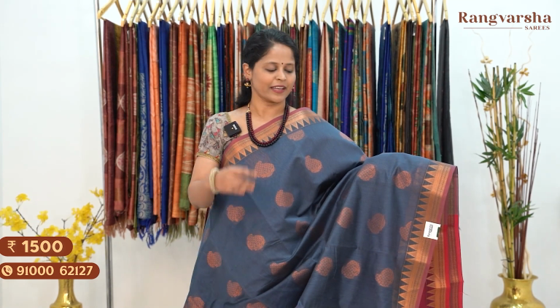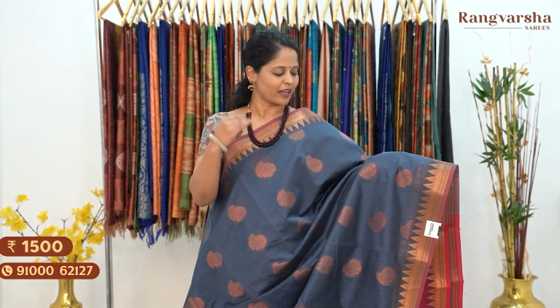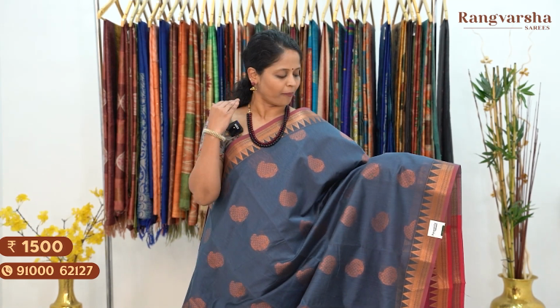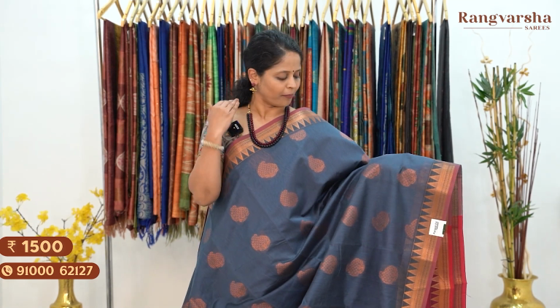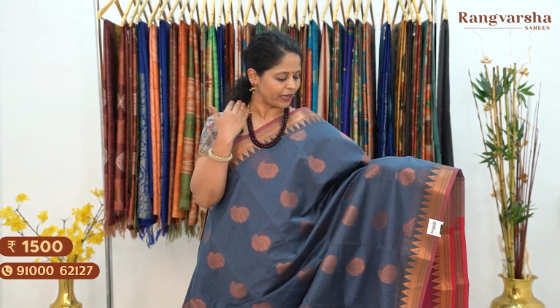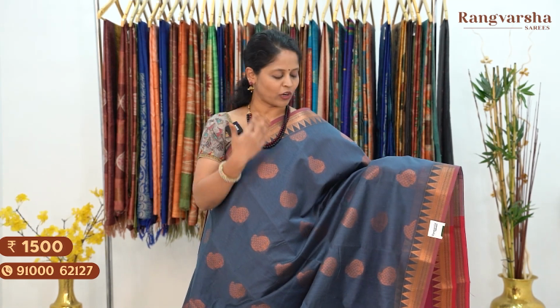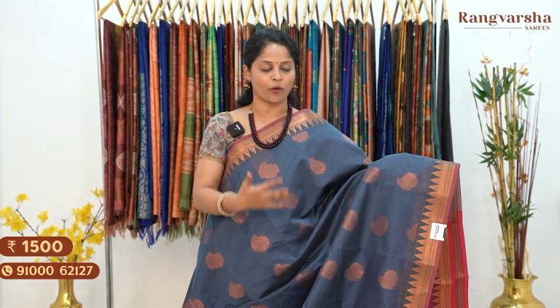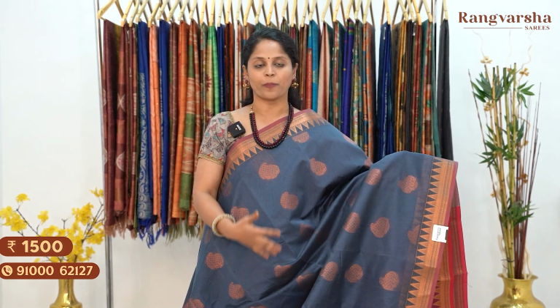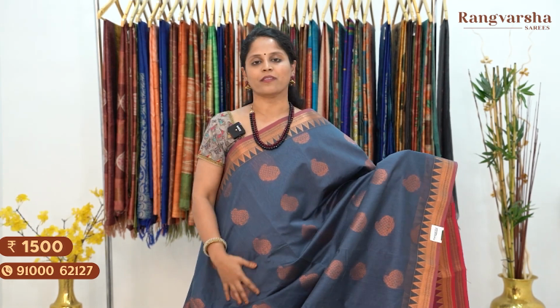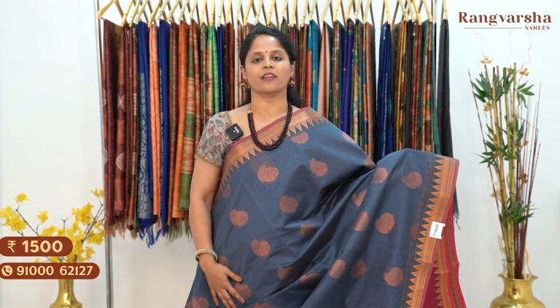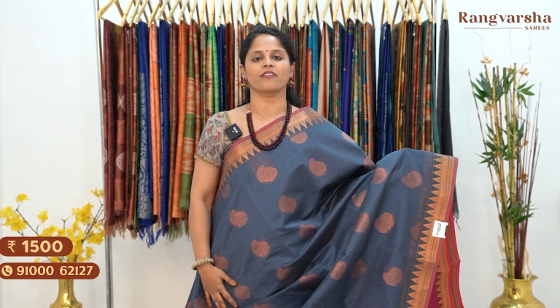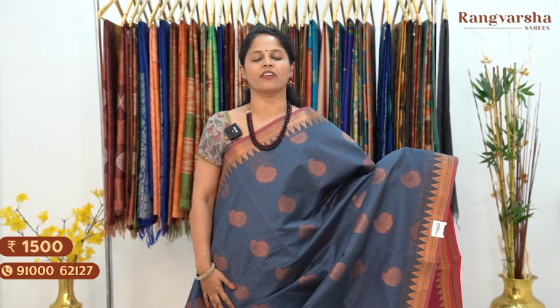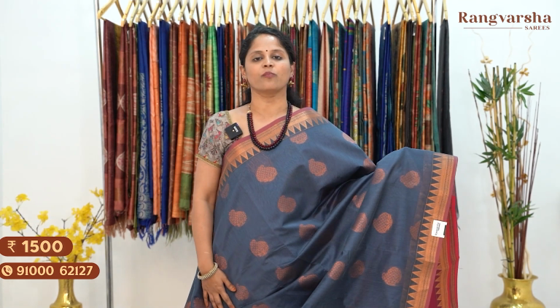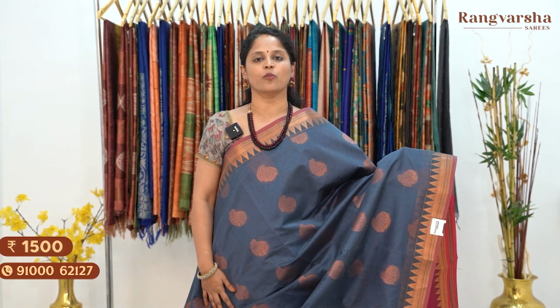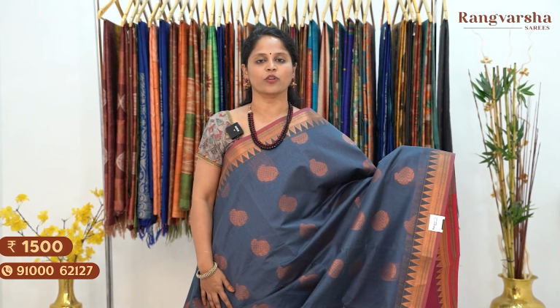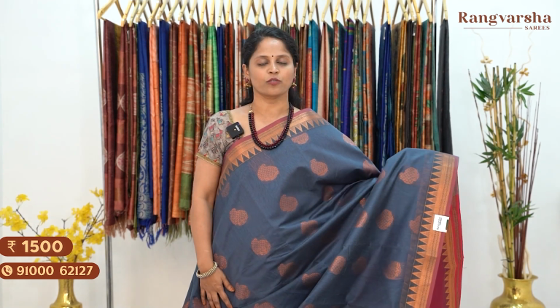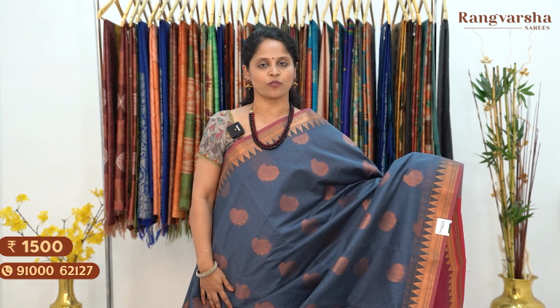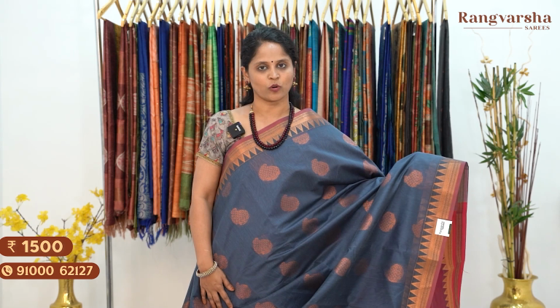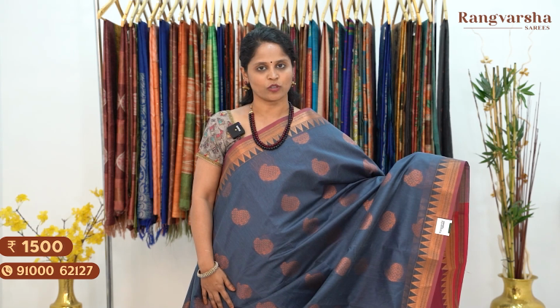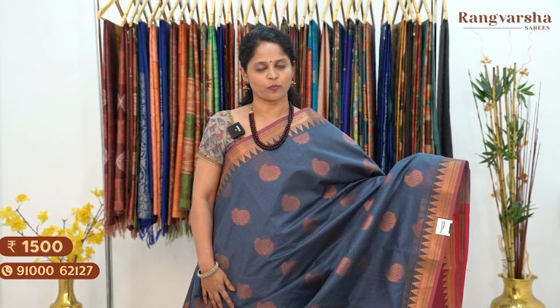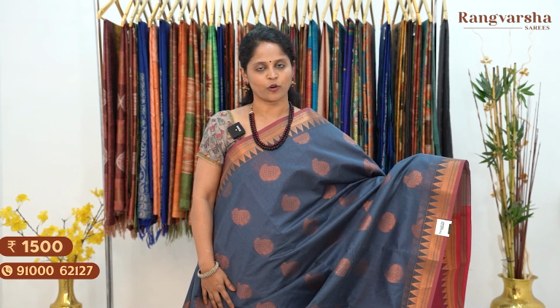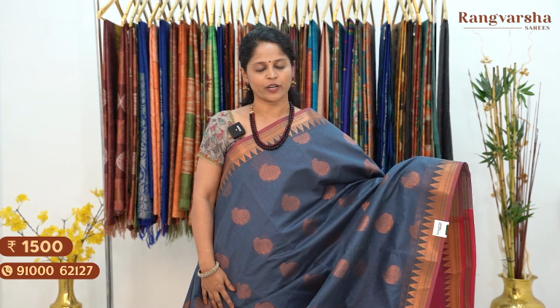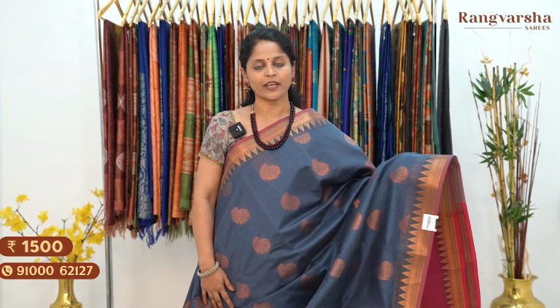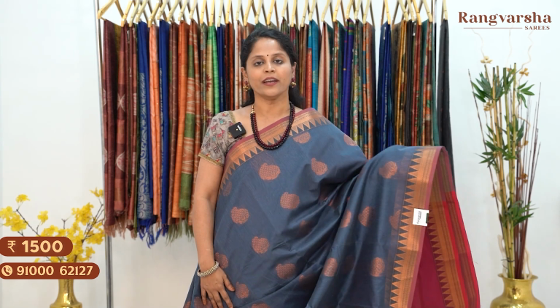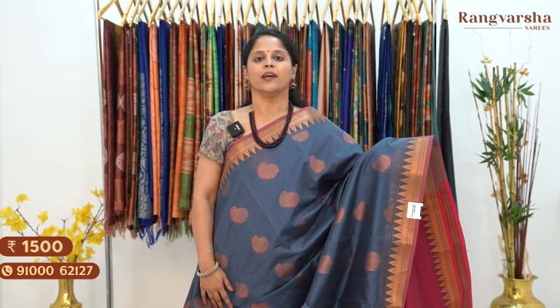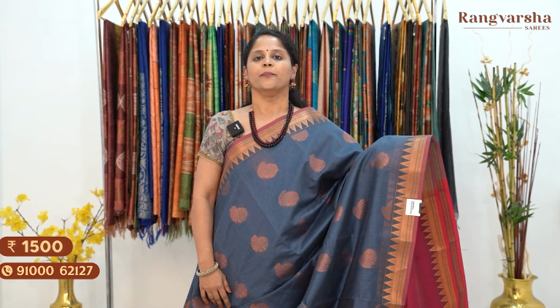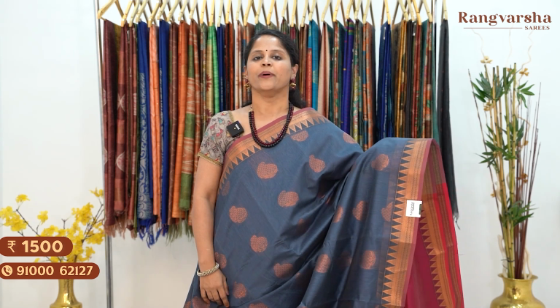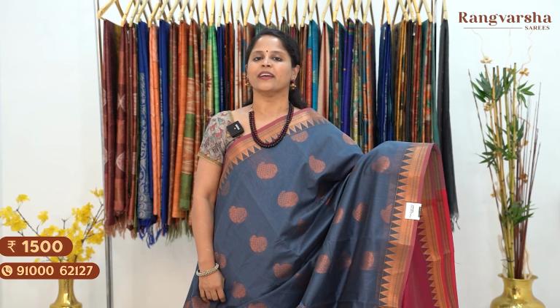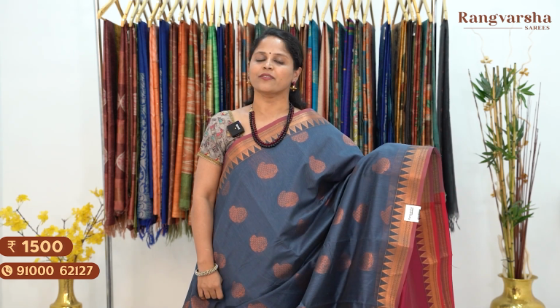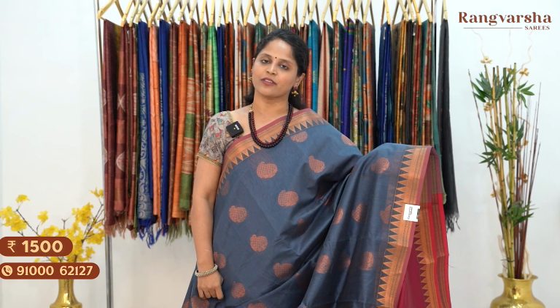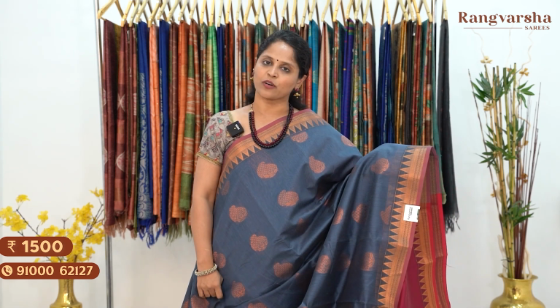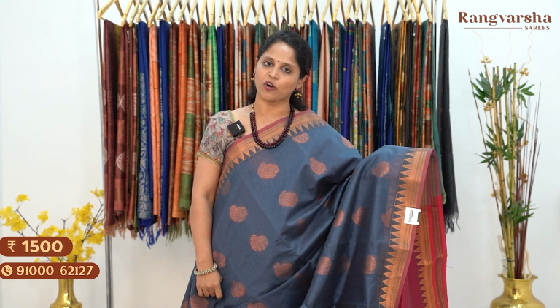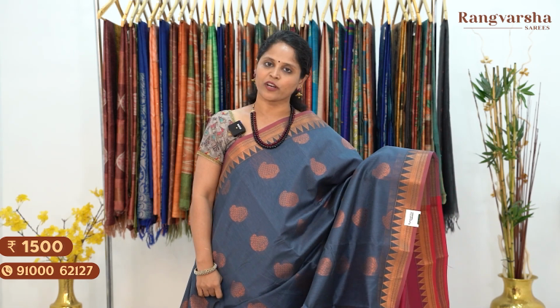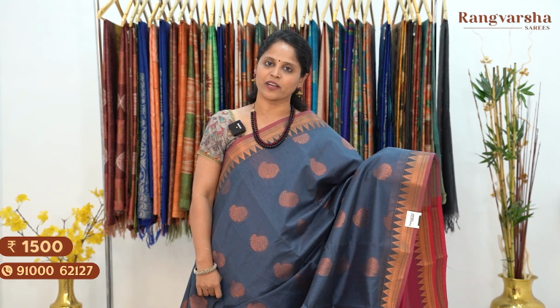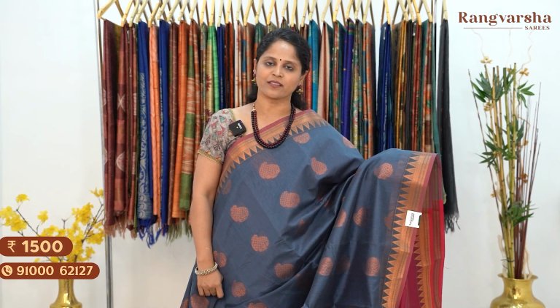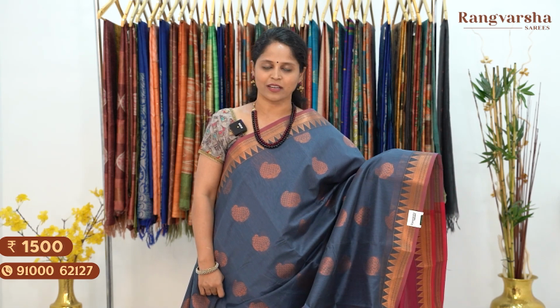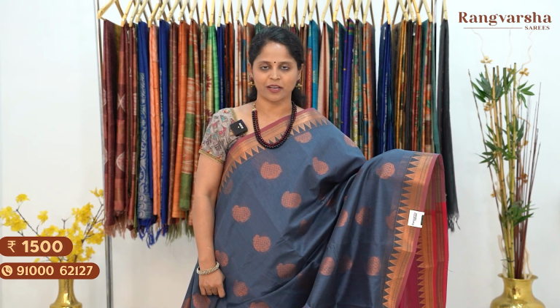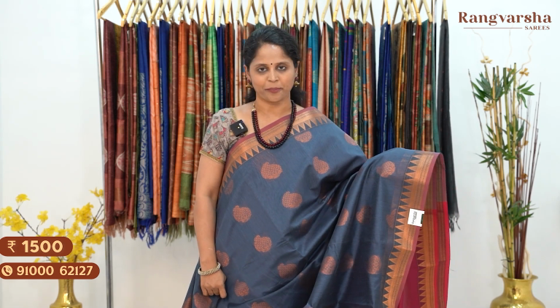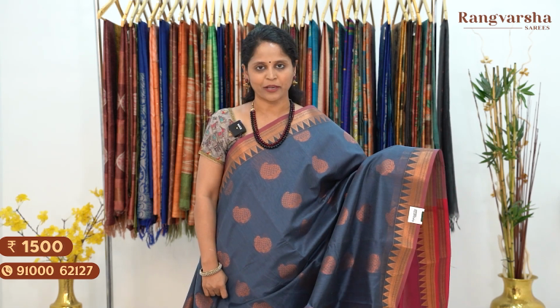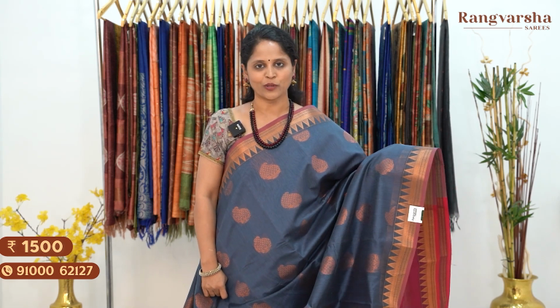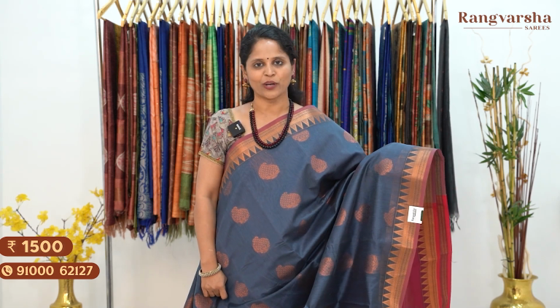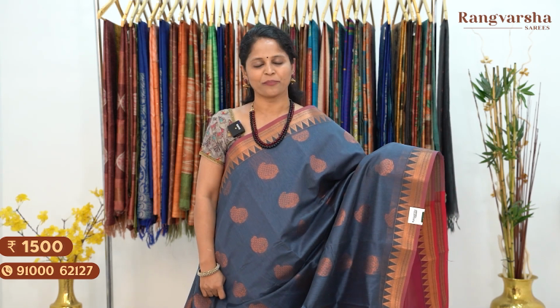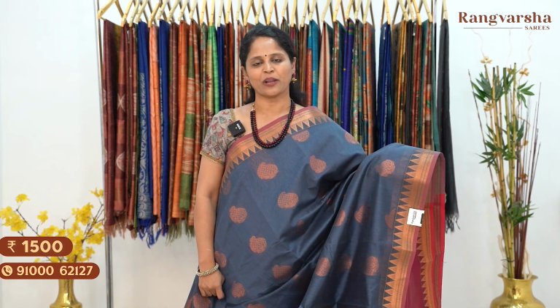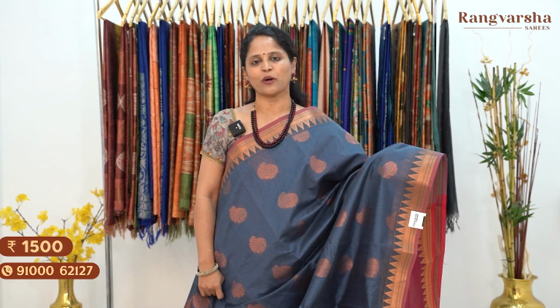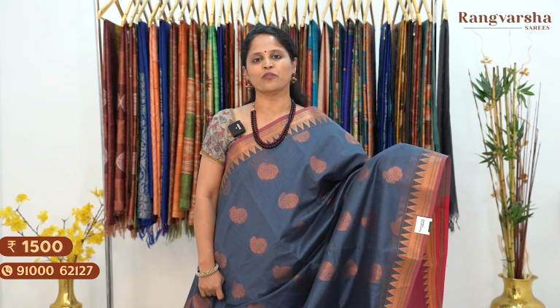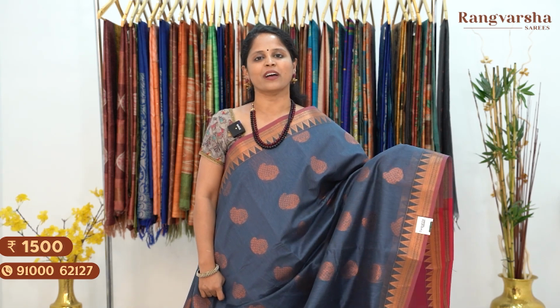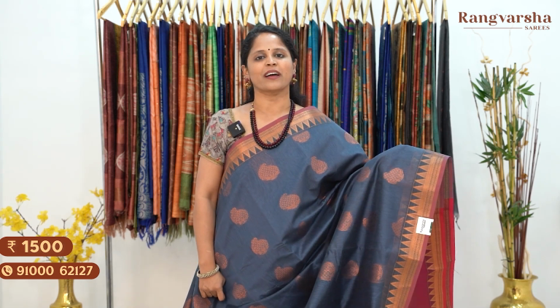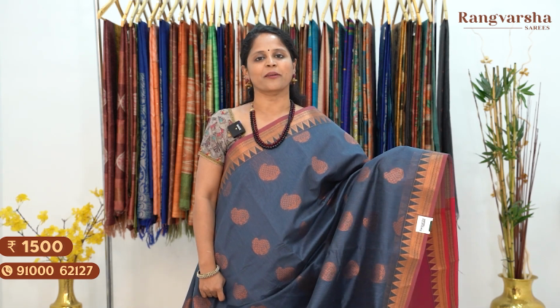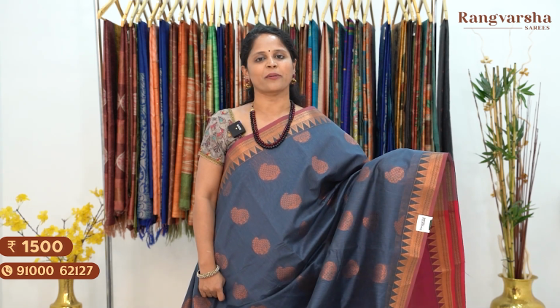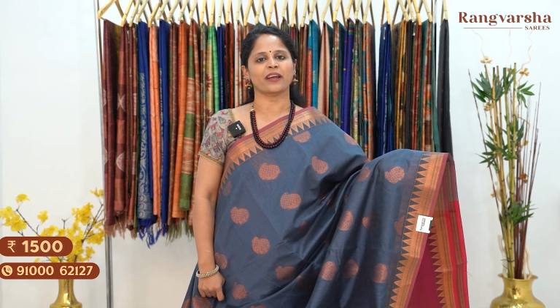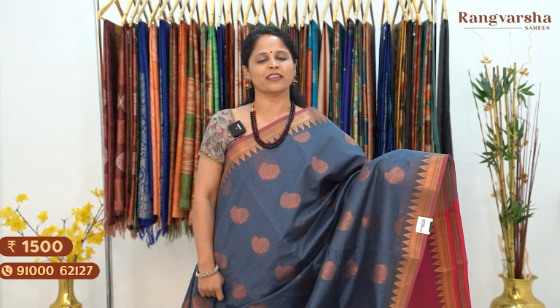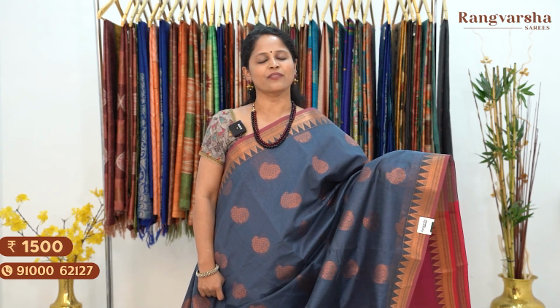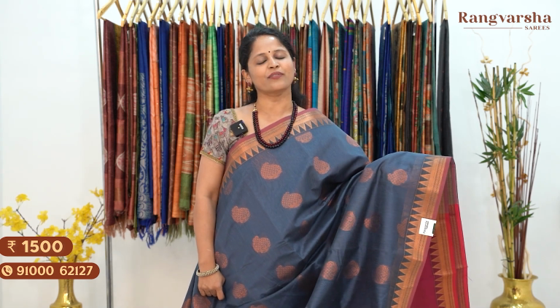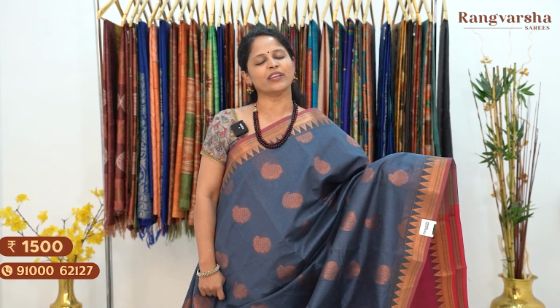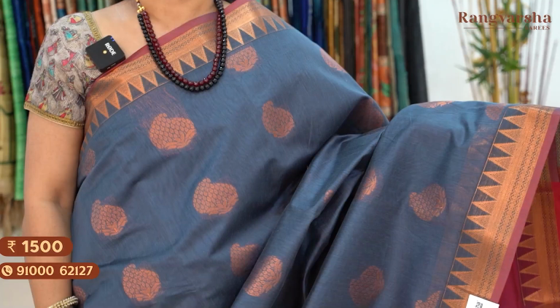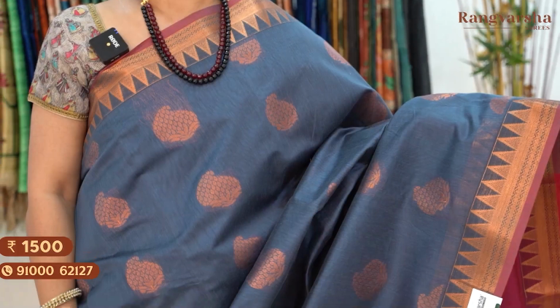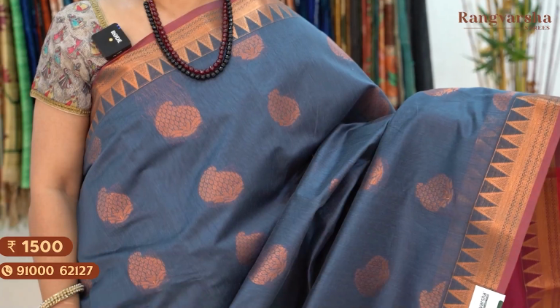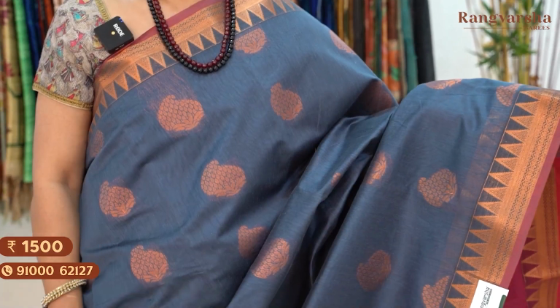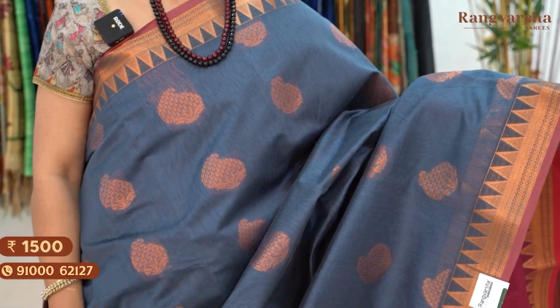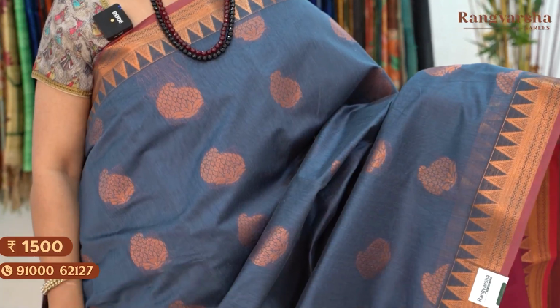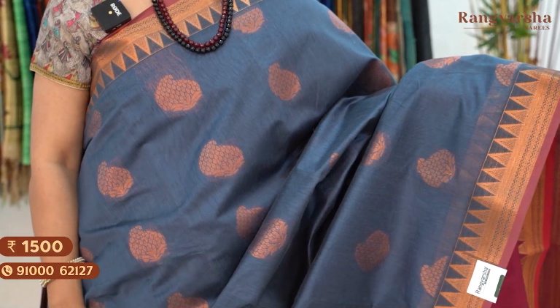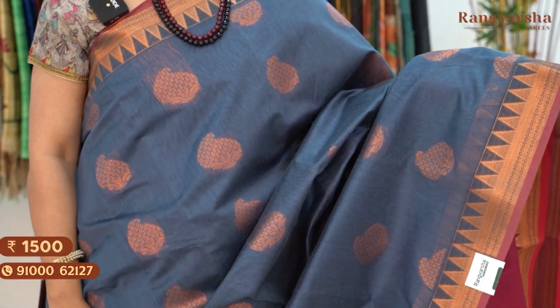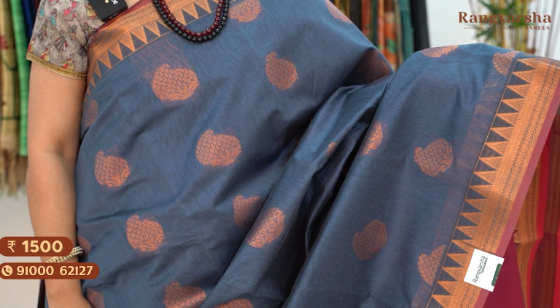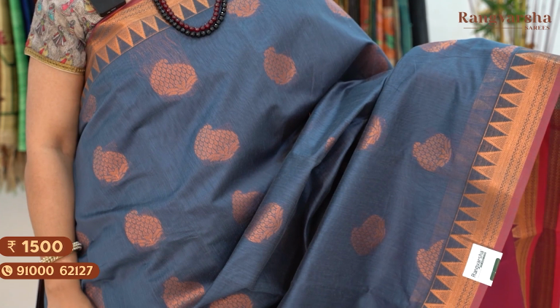The next shade is a gray and maroon color combination silk cotton saree with complete copper zari weave motifs throughout the body, matched with the contrast color pallu and blouse. Saree price 1500, free shipping.